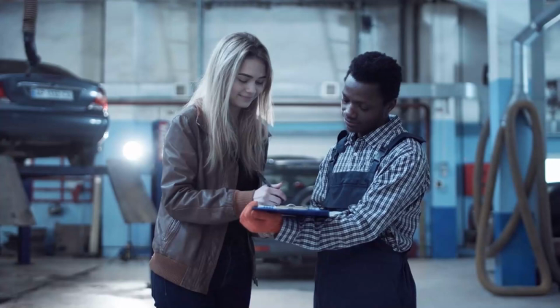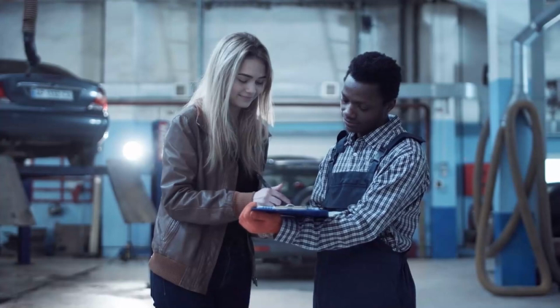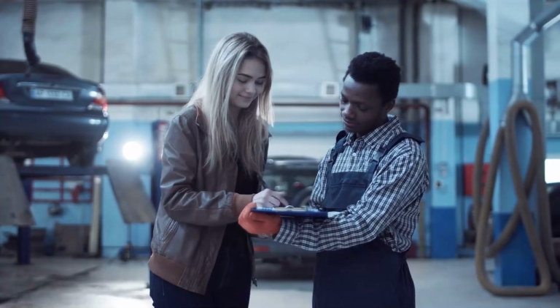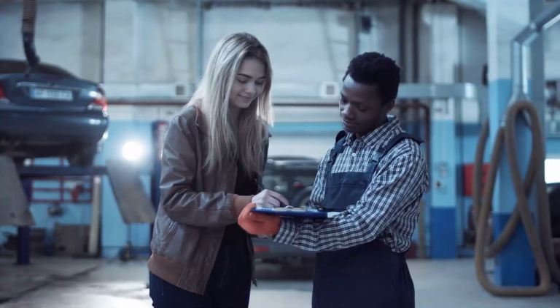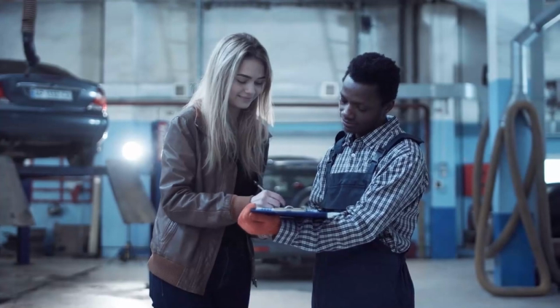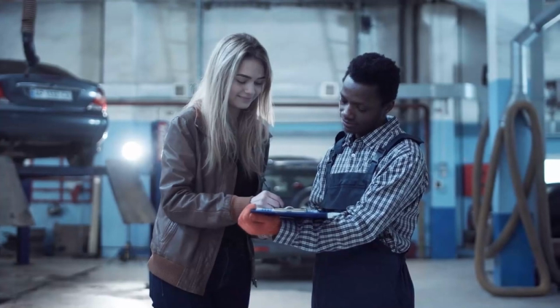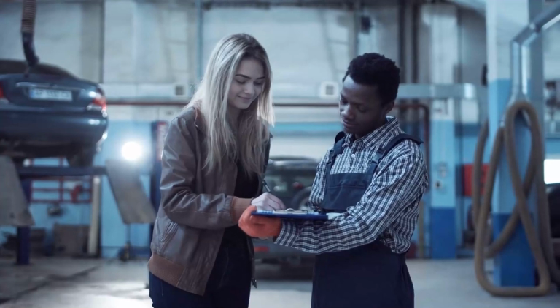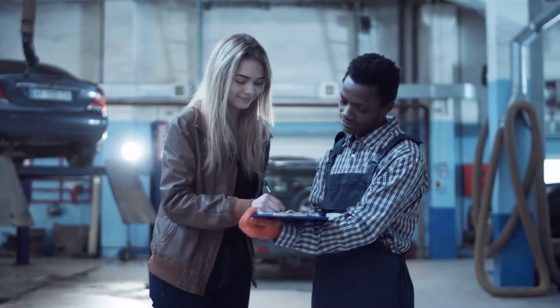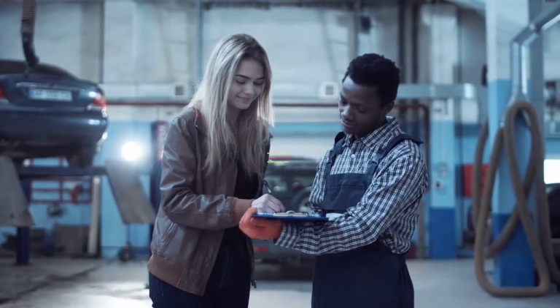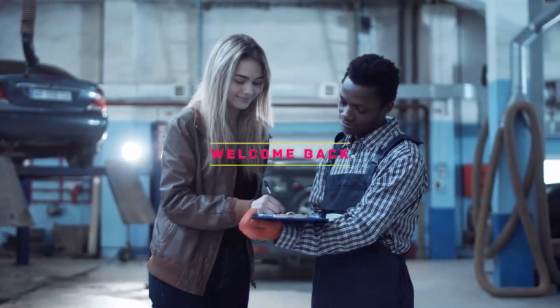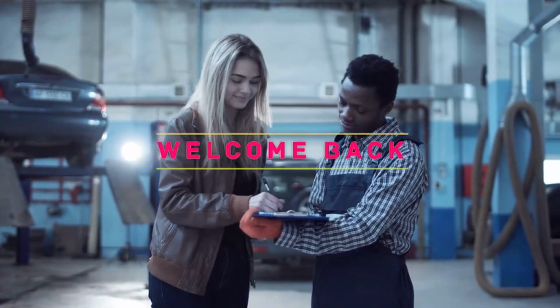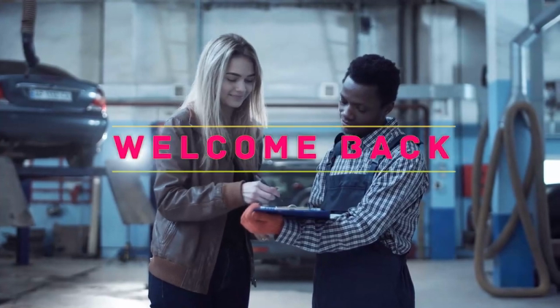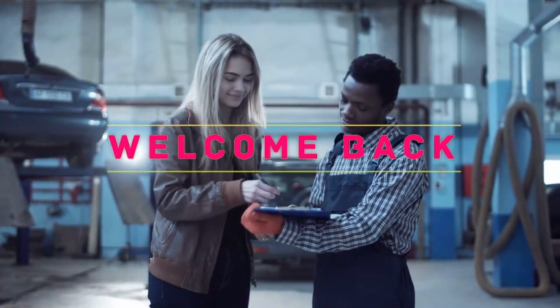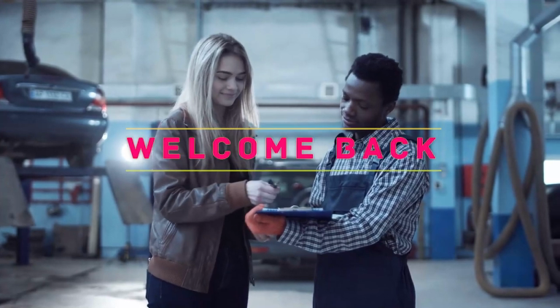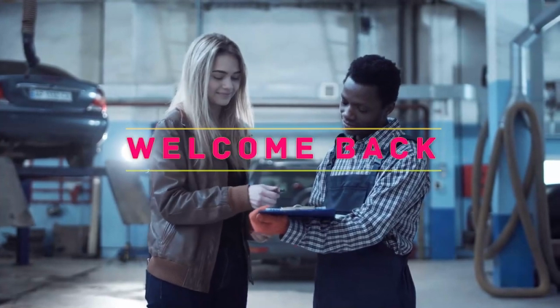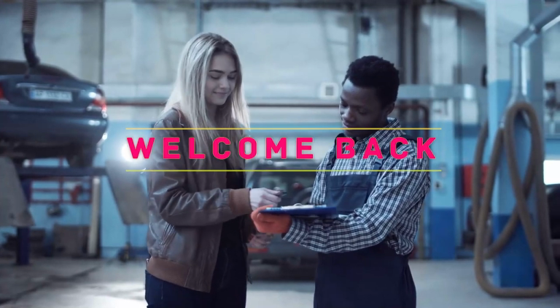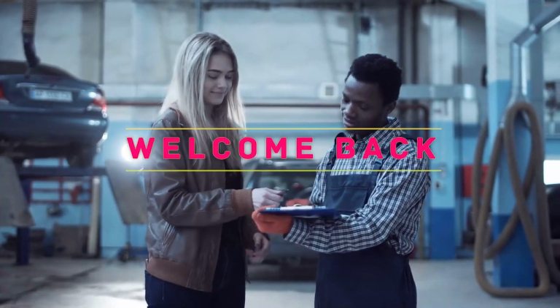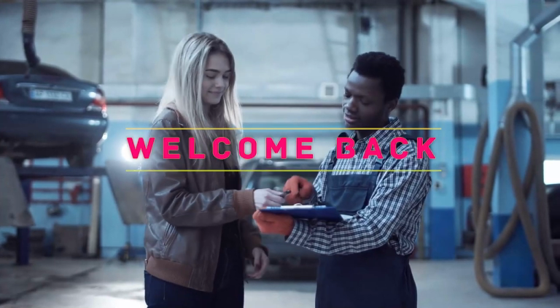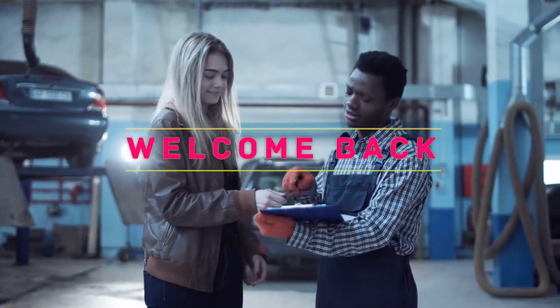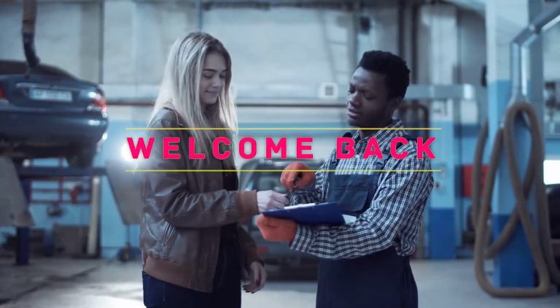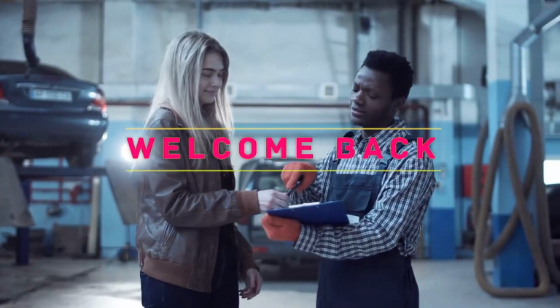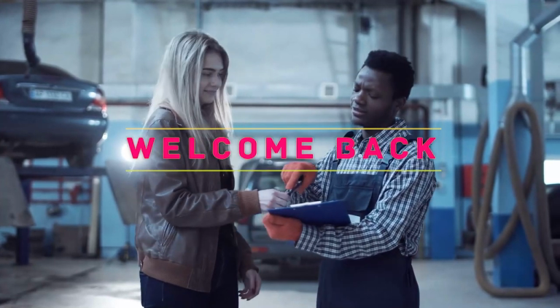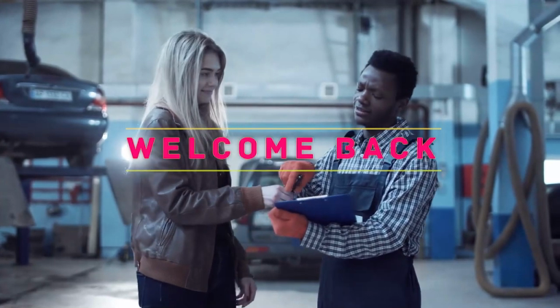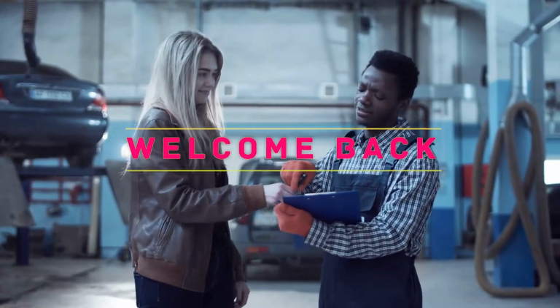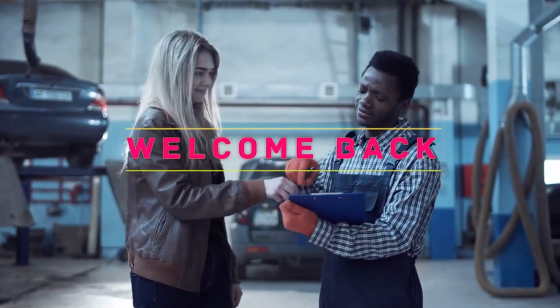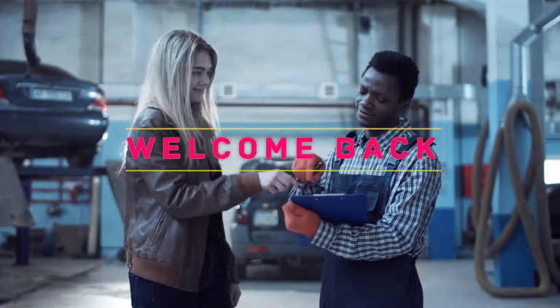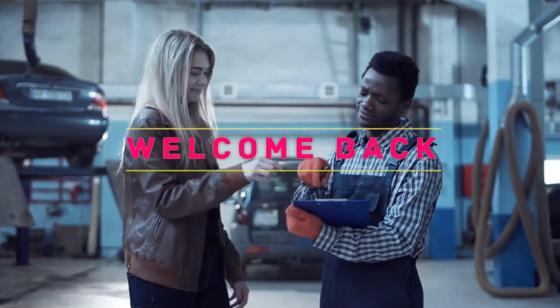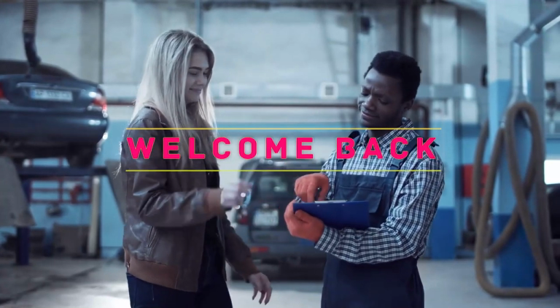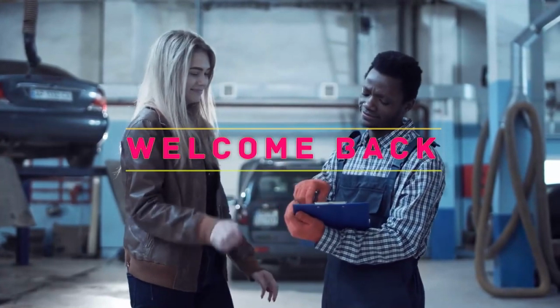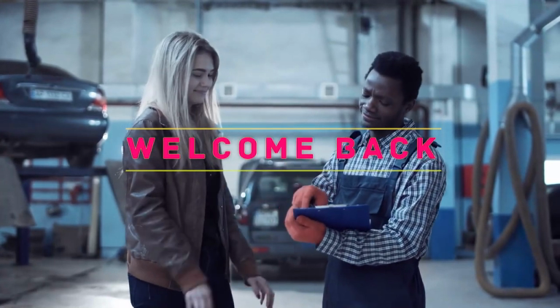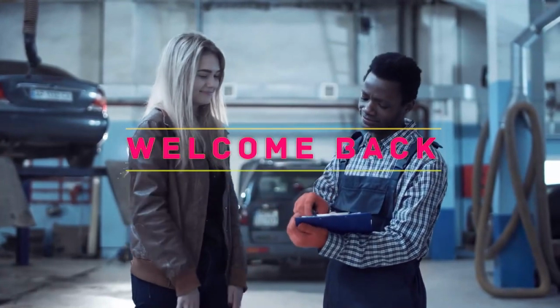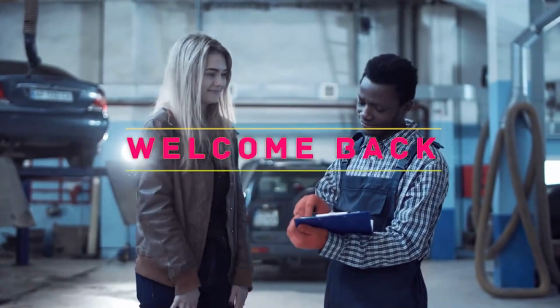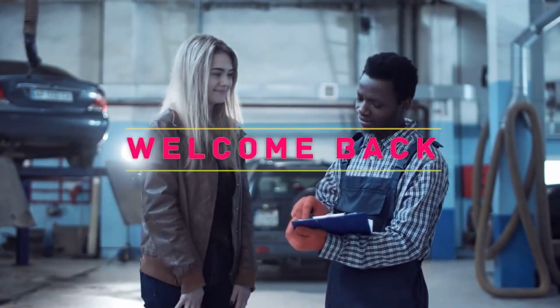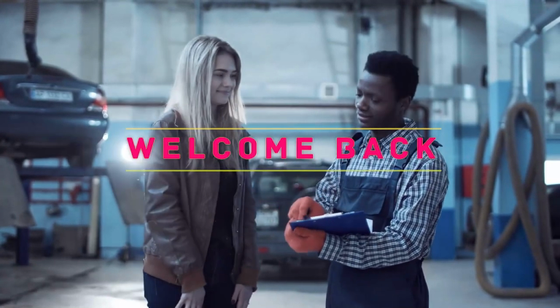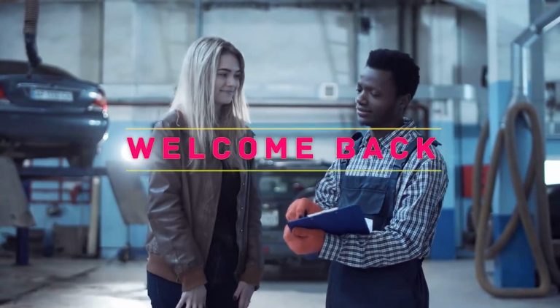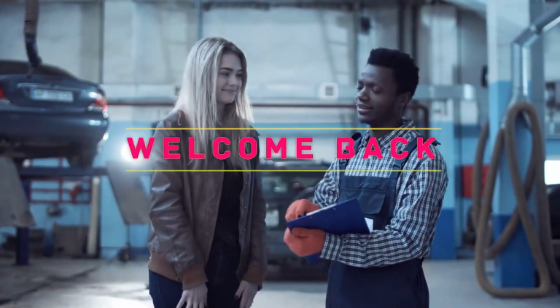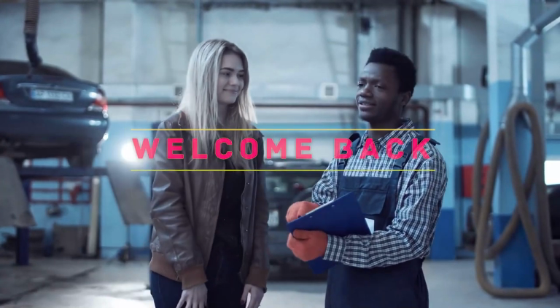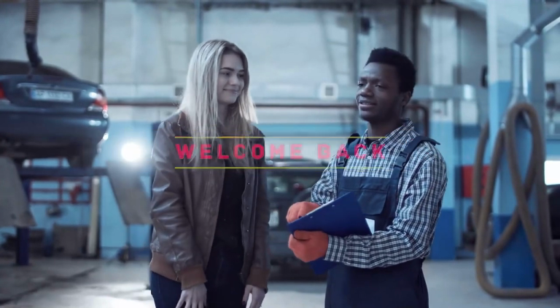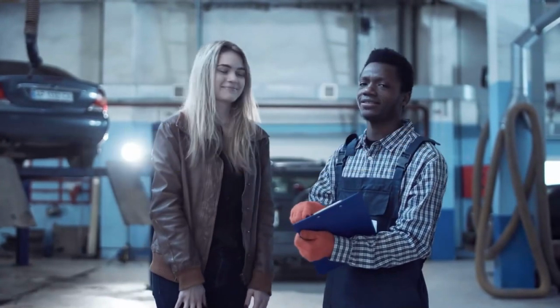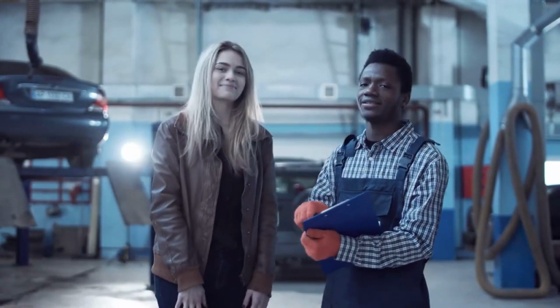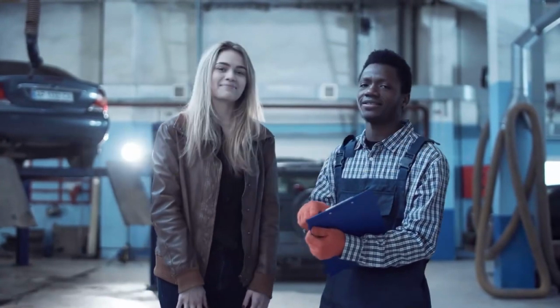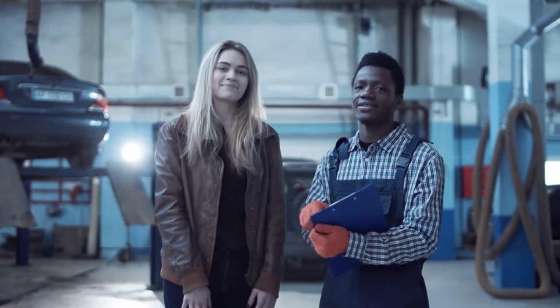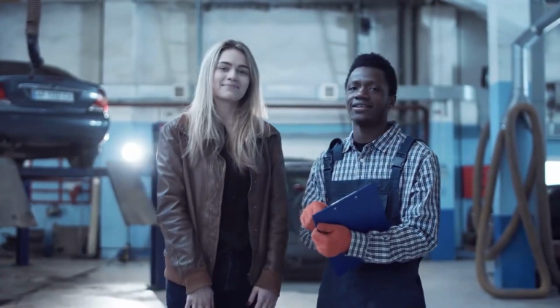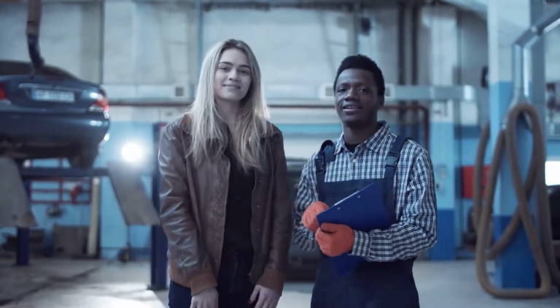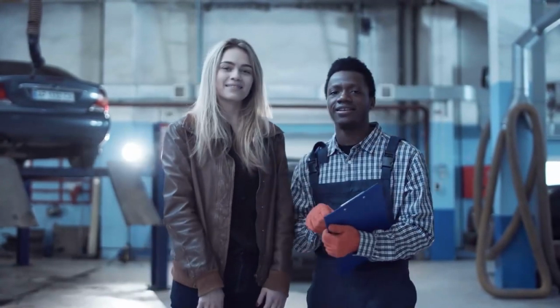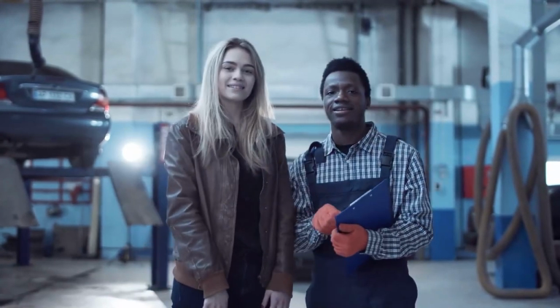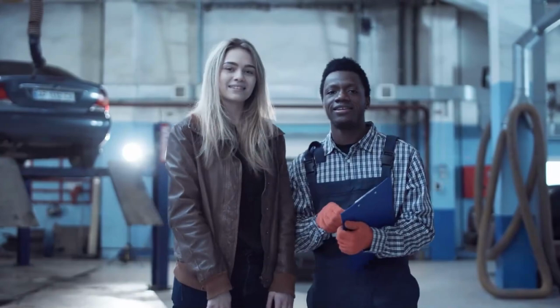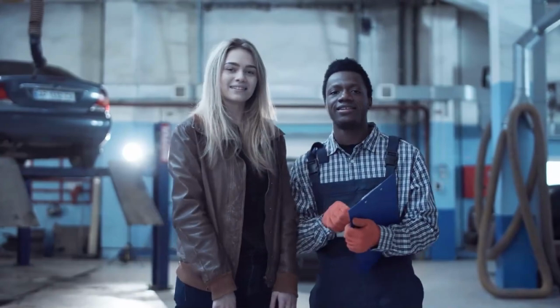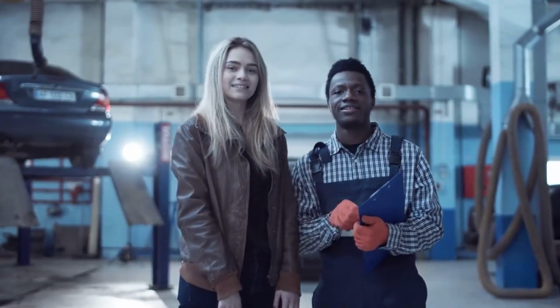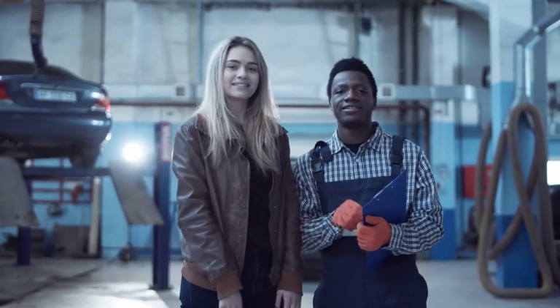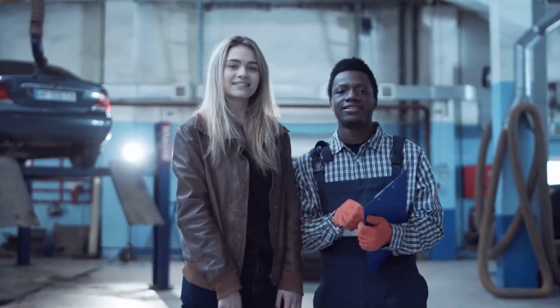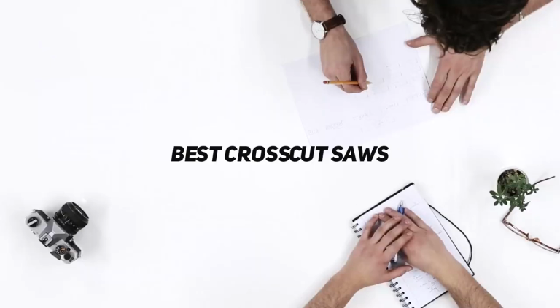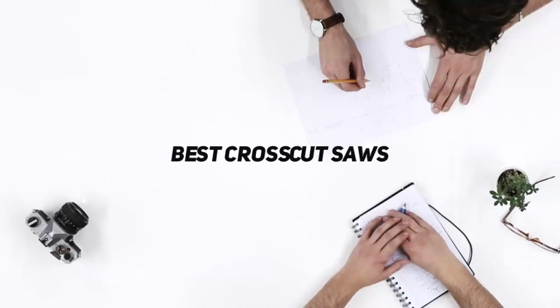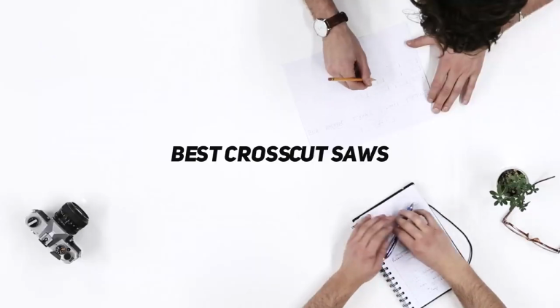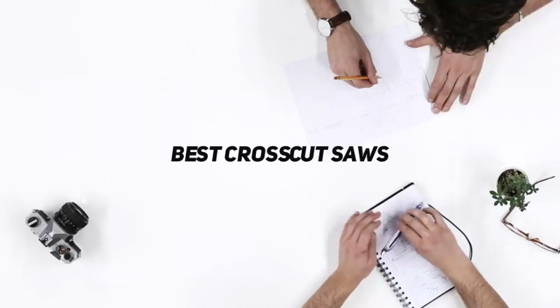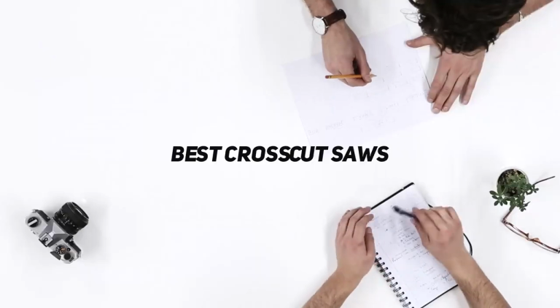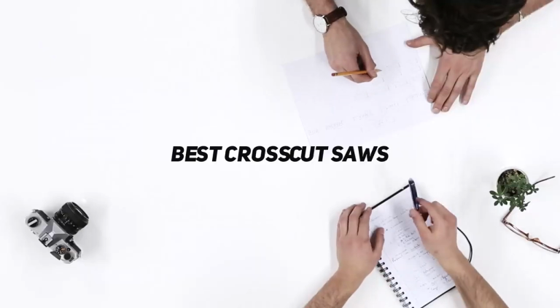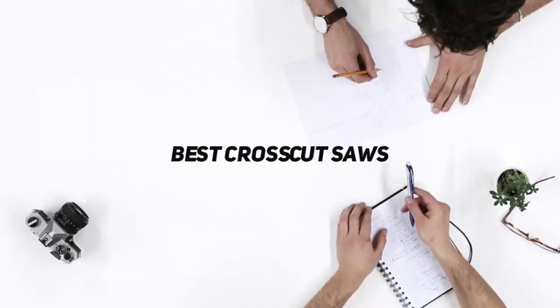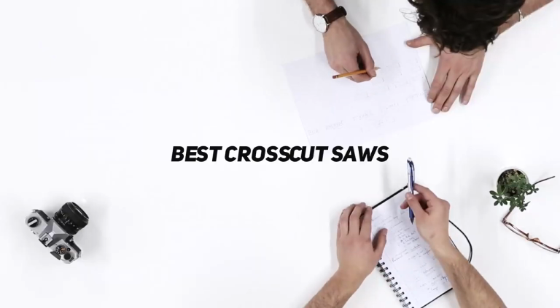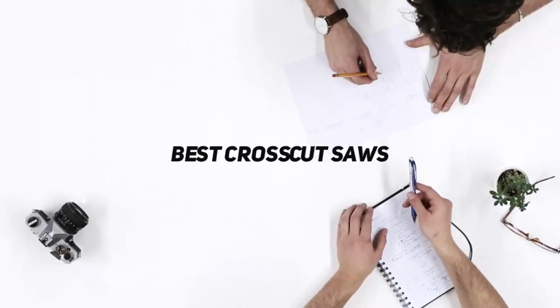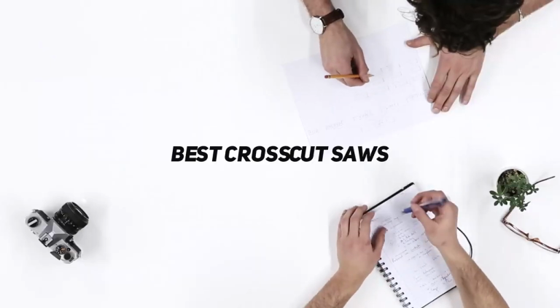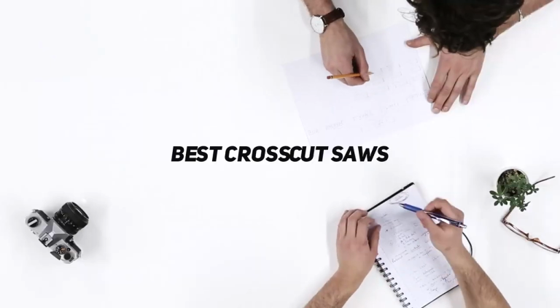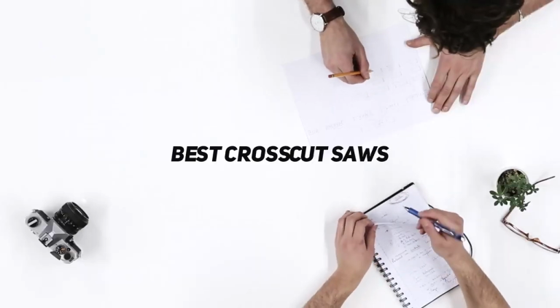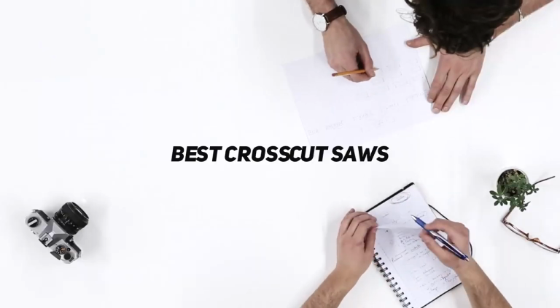Hey, welcome back to my channel. In this video, I'm gonna talk about the Top 5 Best Crosscut Saws.